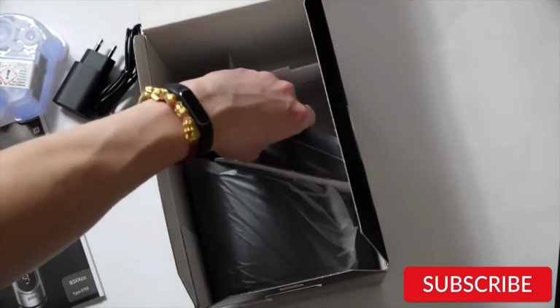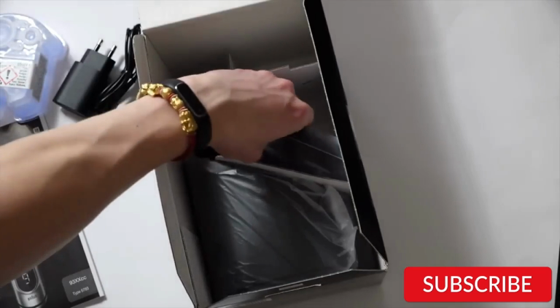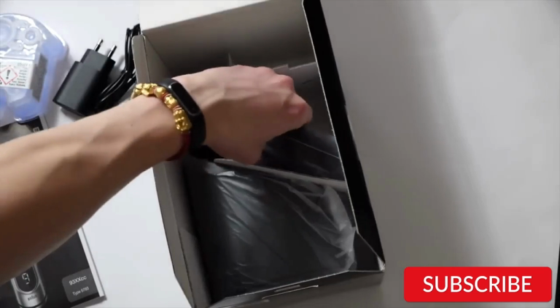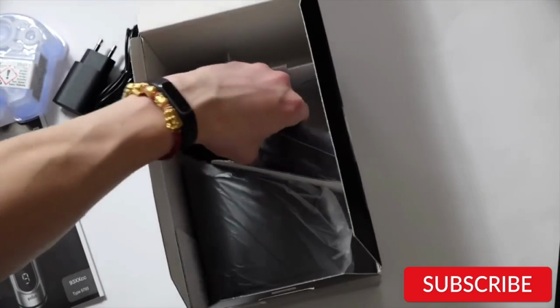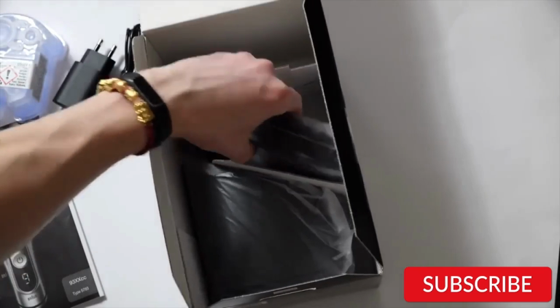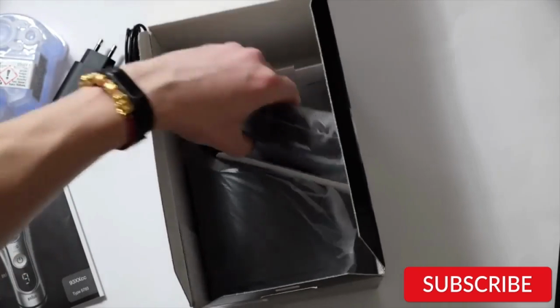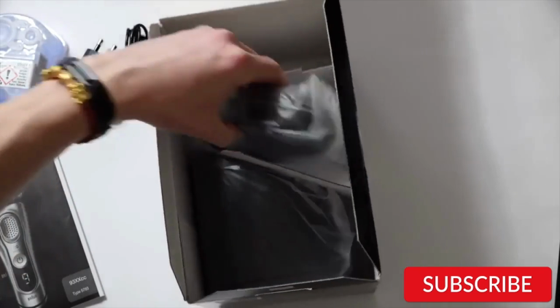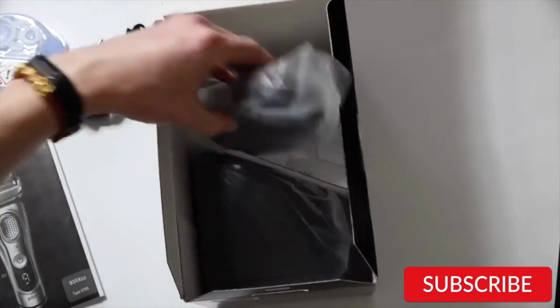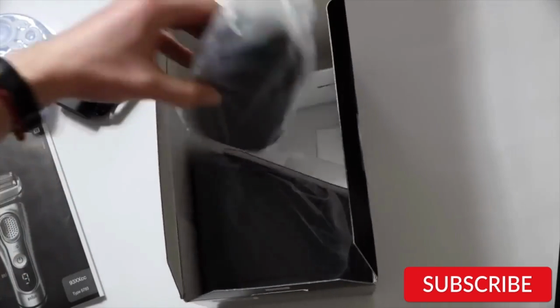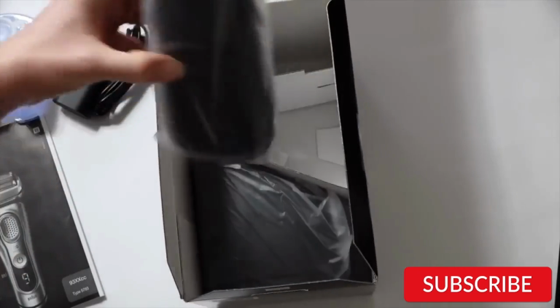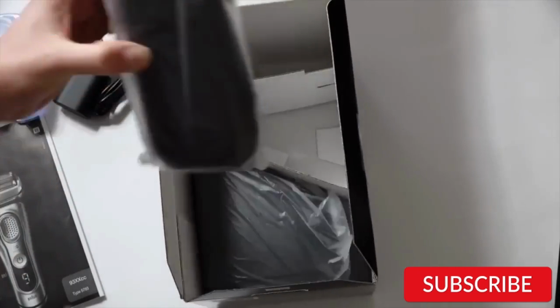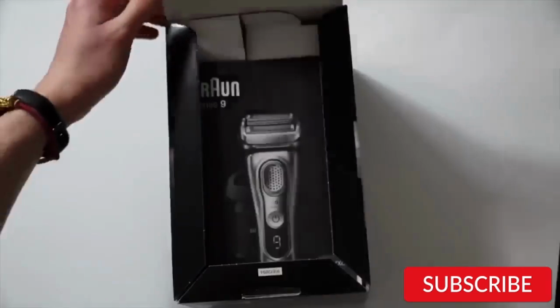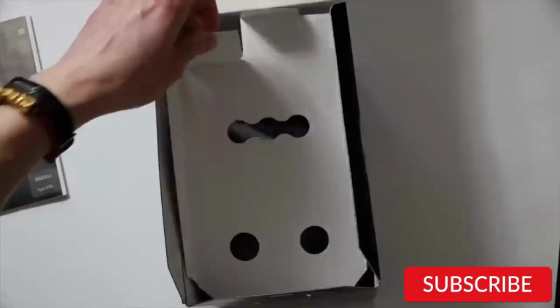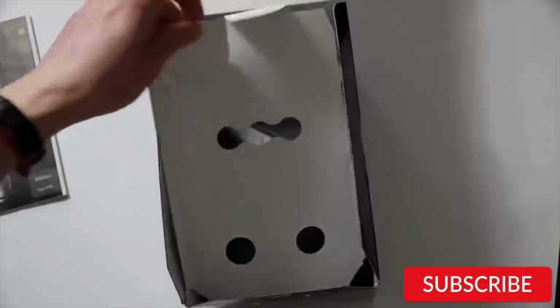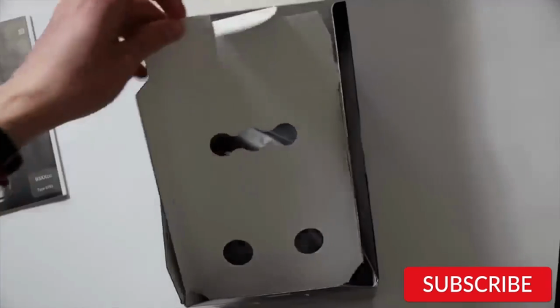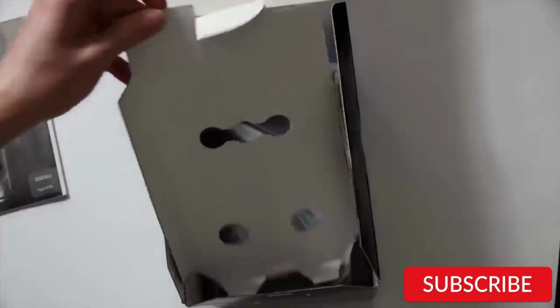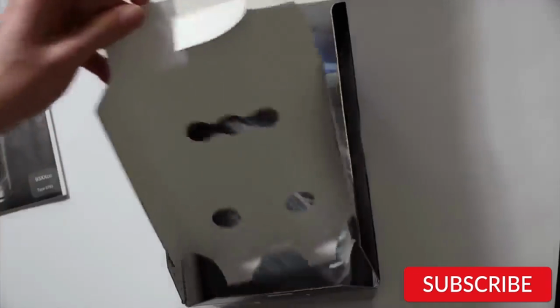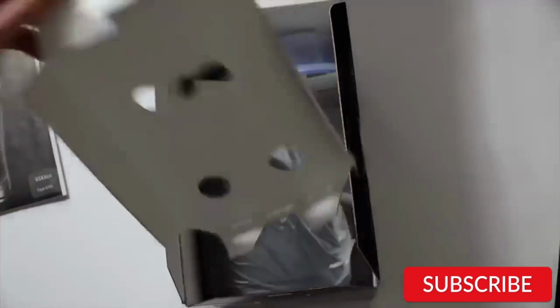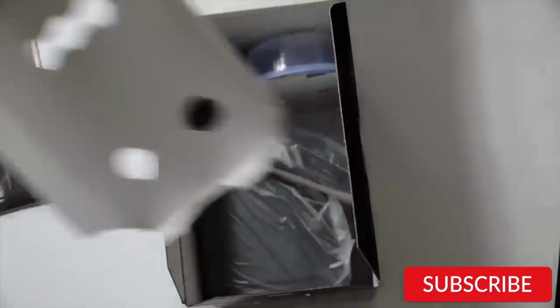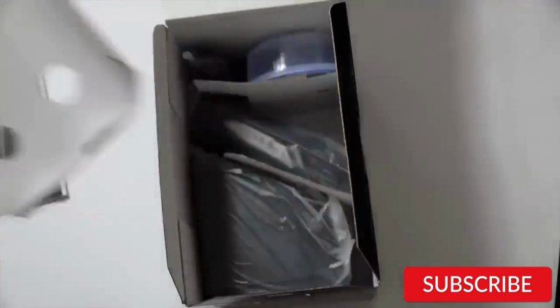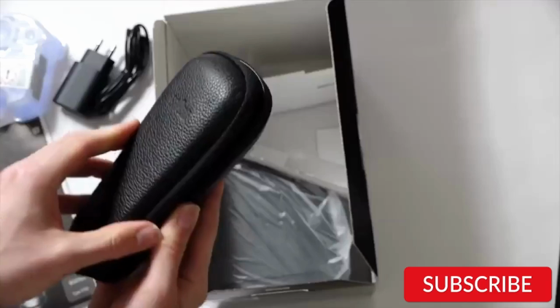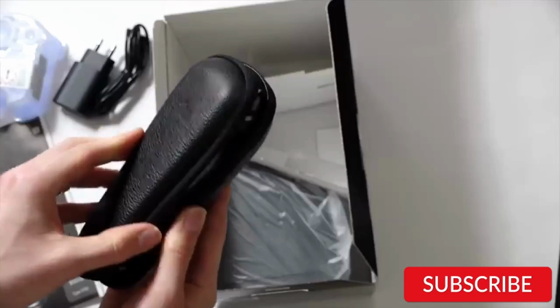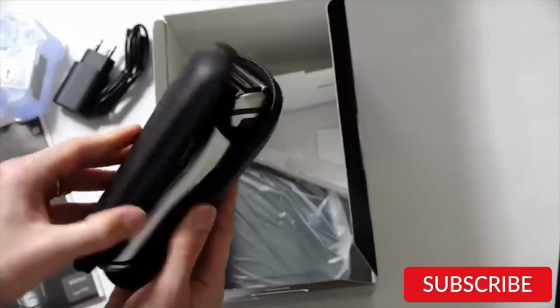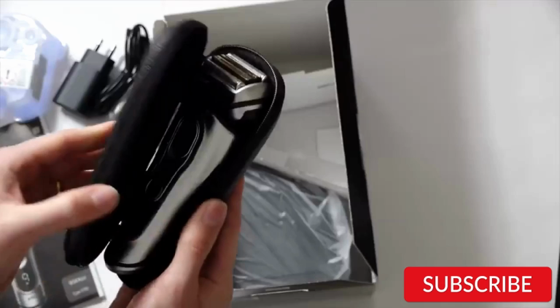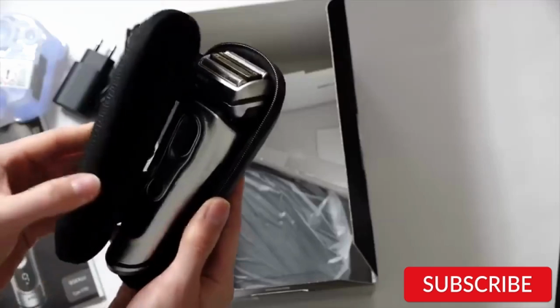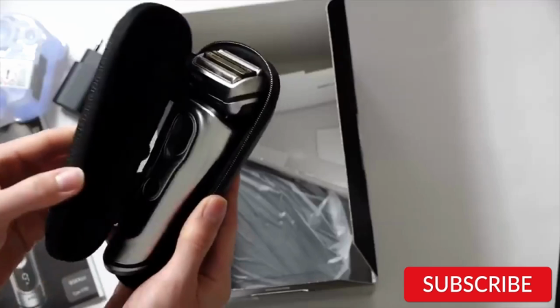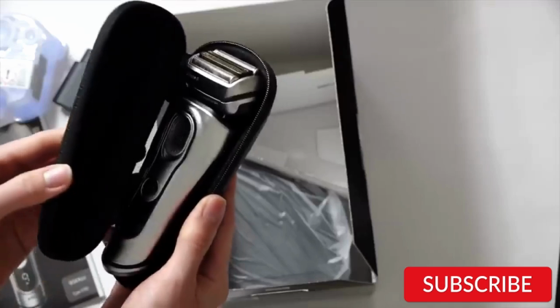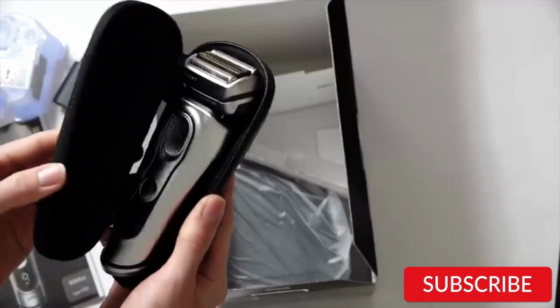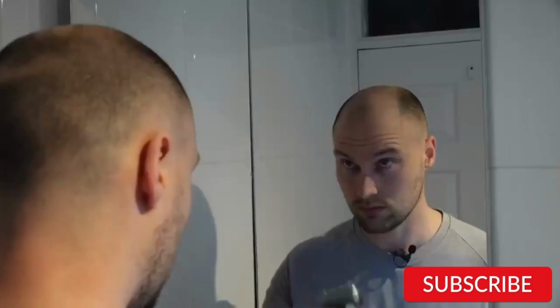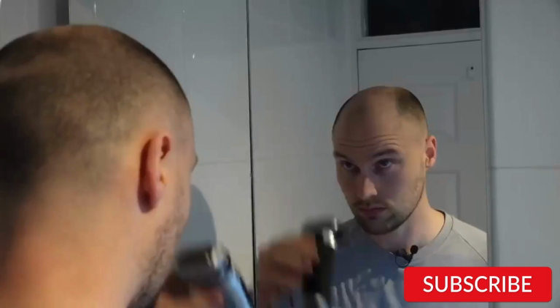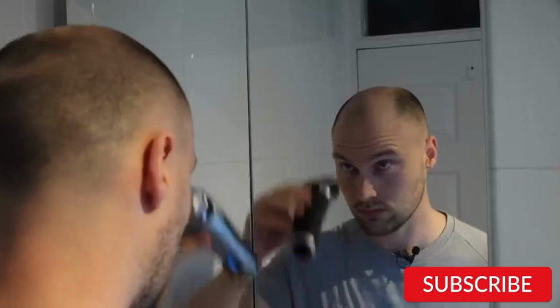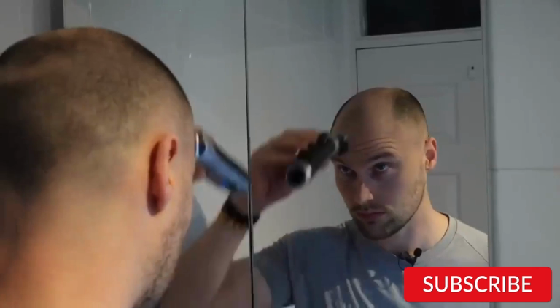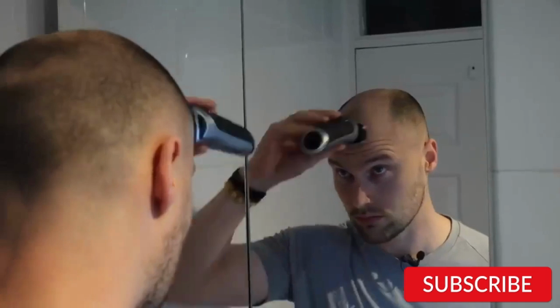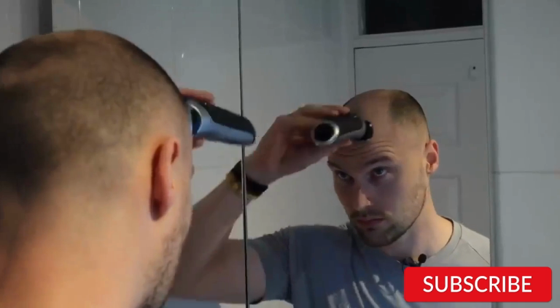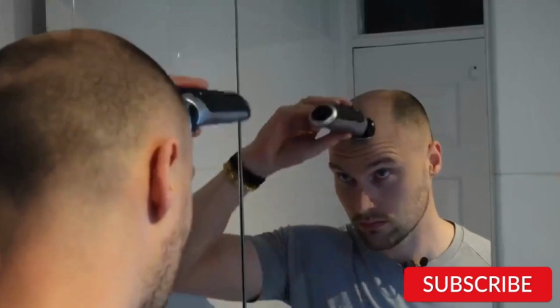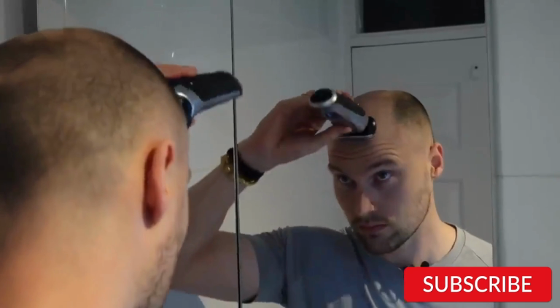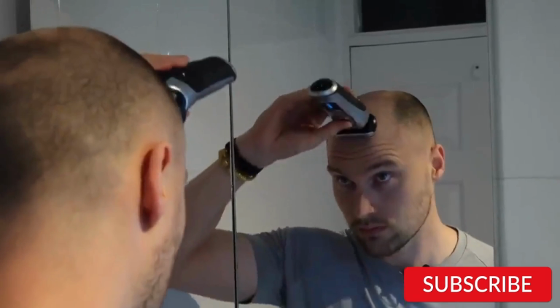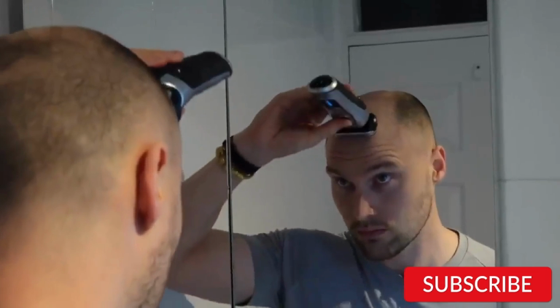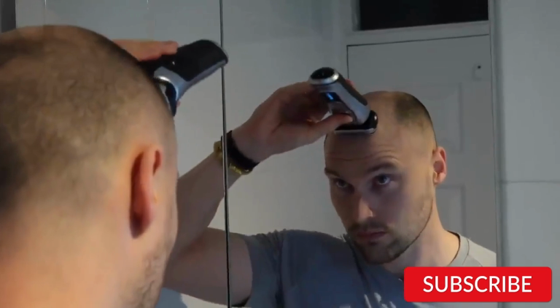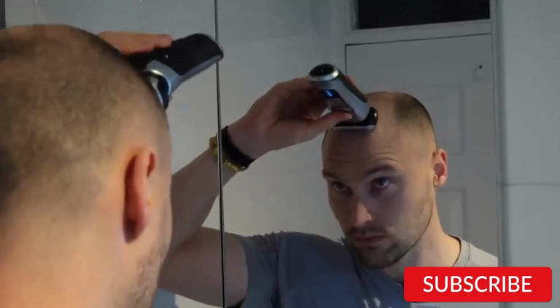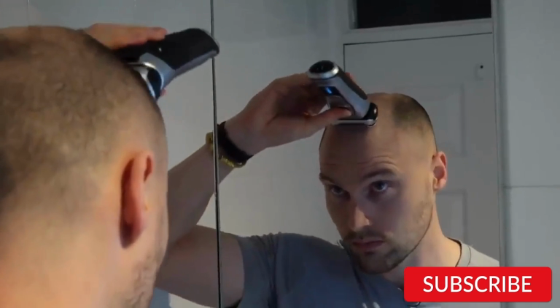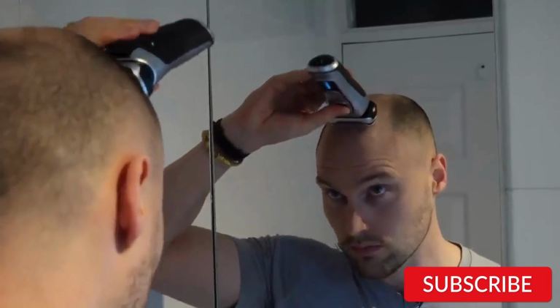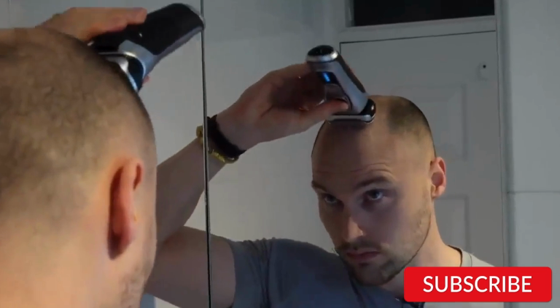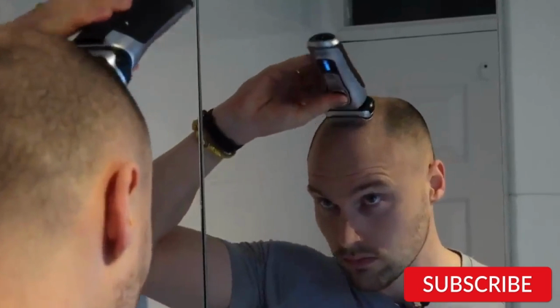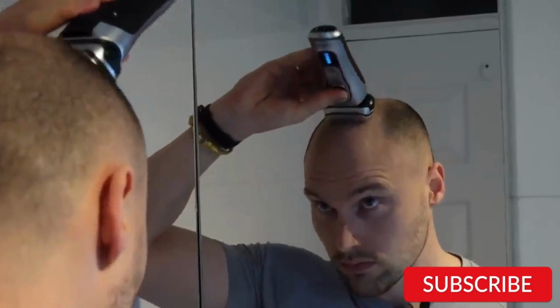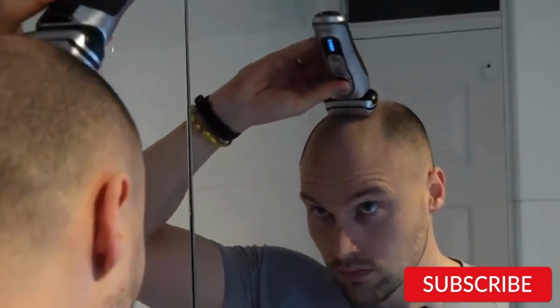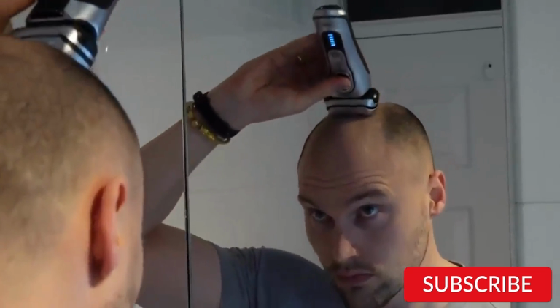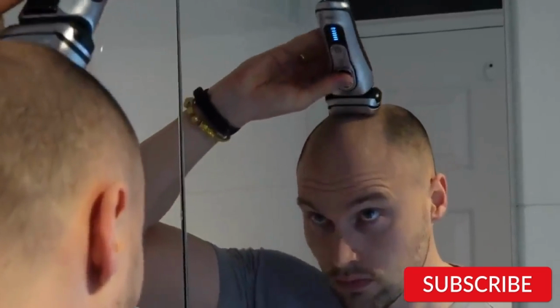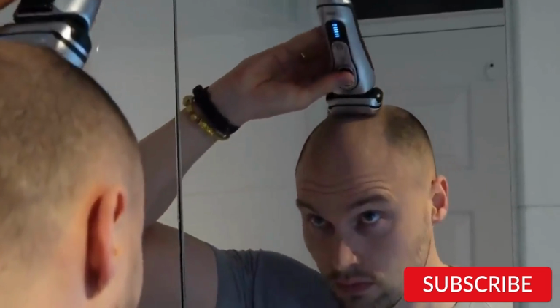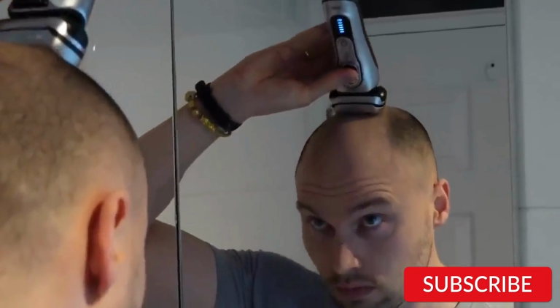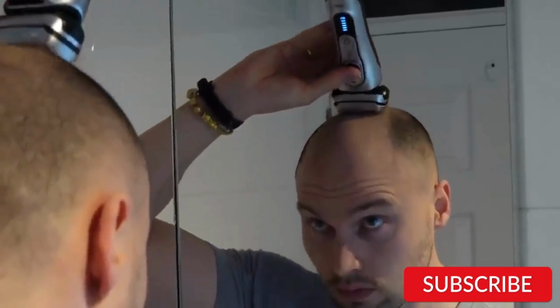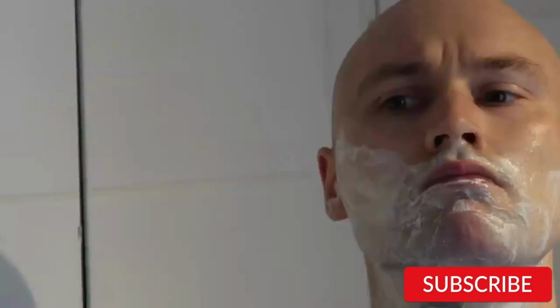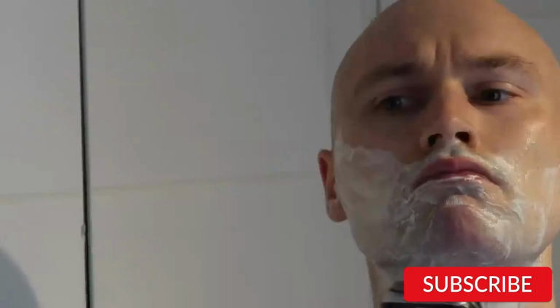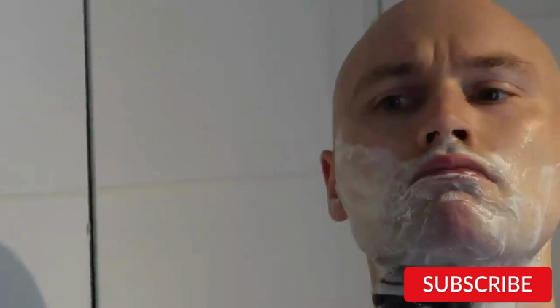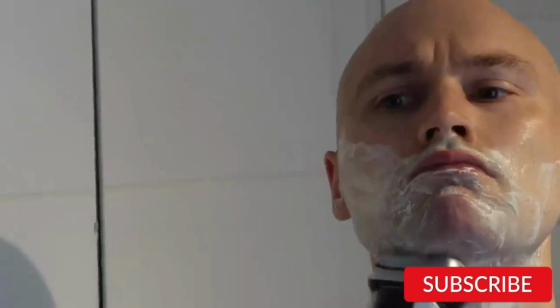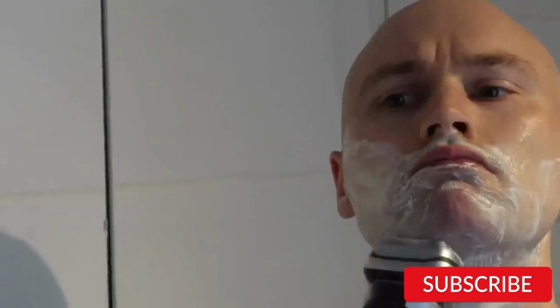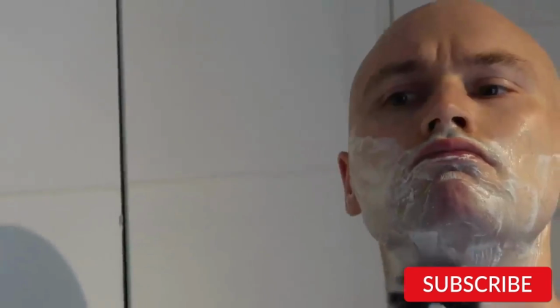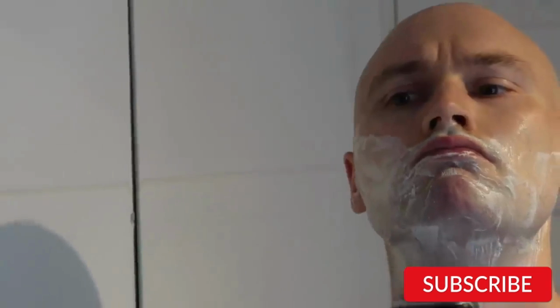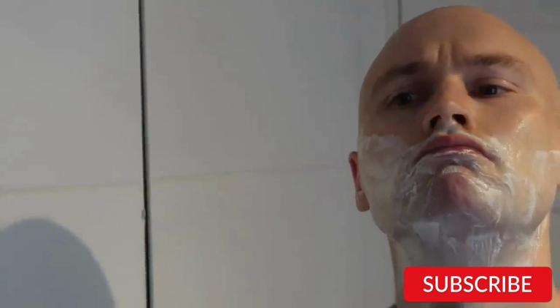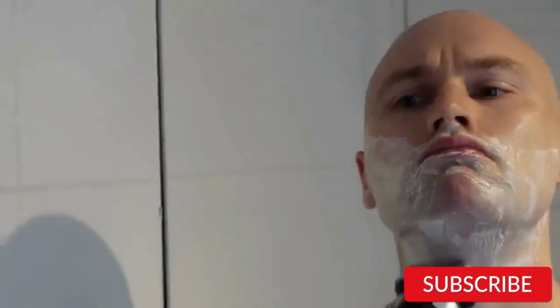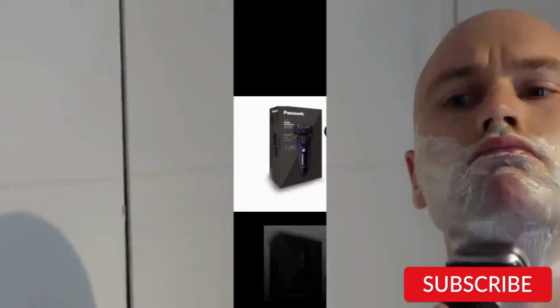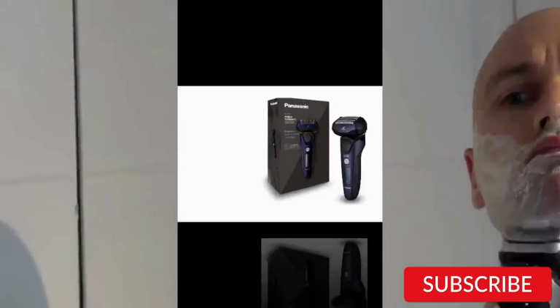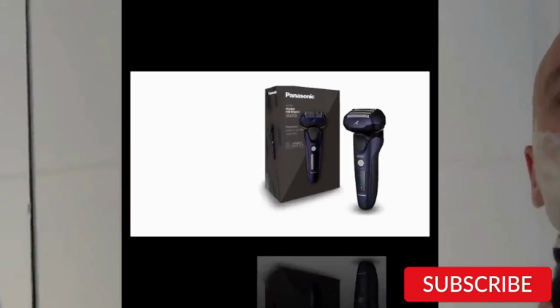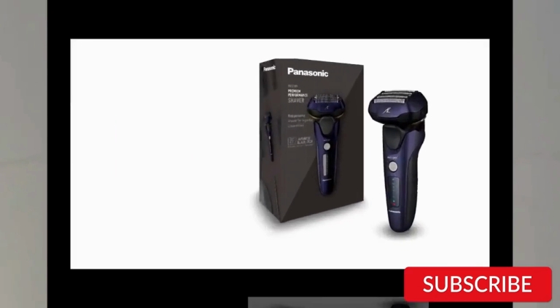The Braun Series 9 9390cc electric razor is an excellent choice for men who are looking for a high-quality and versatile grooming tool. While it is more expensive than some other electric razors on the market, its superior performance and durability make it well worth the investment.